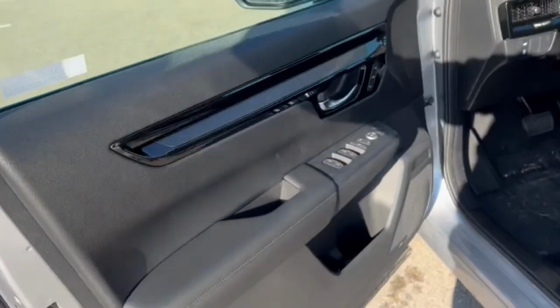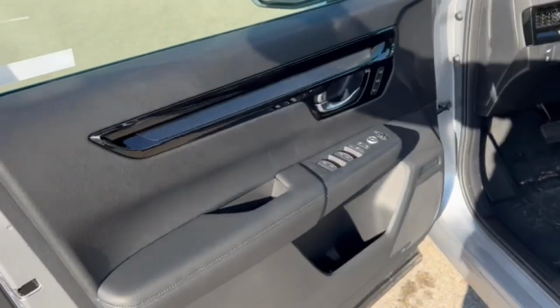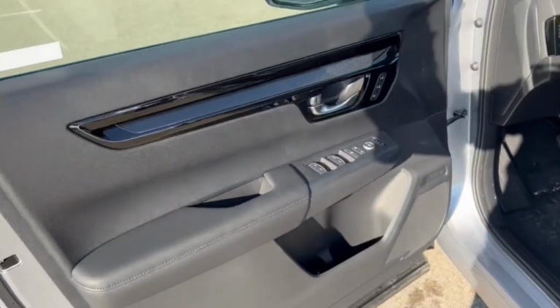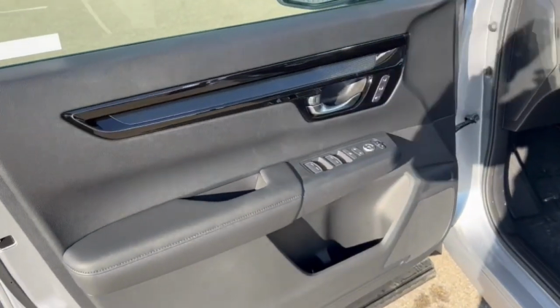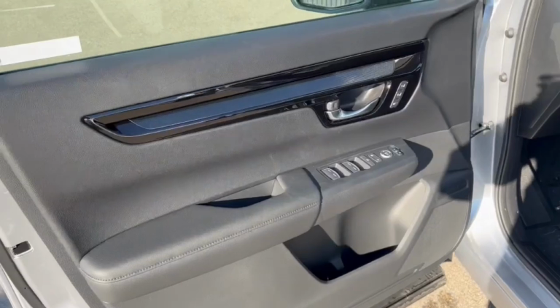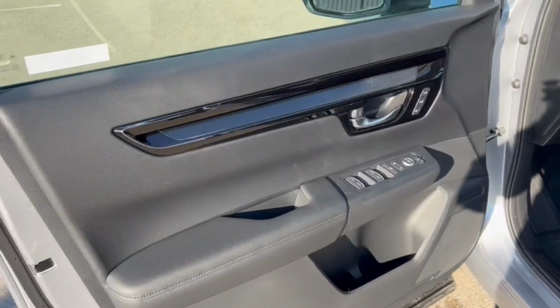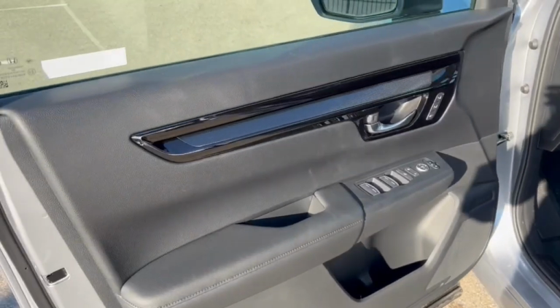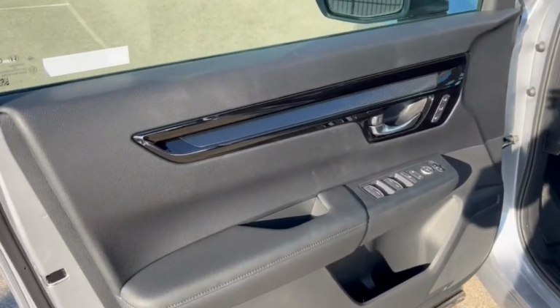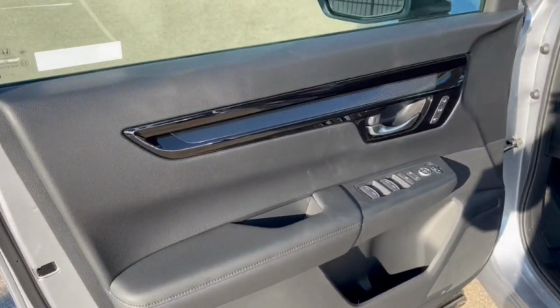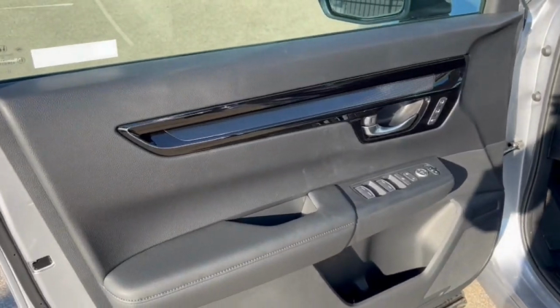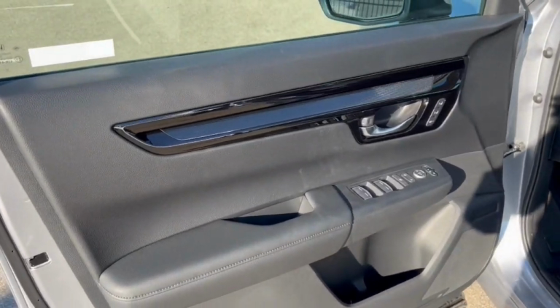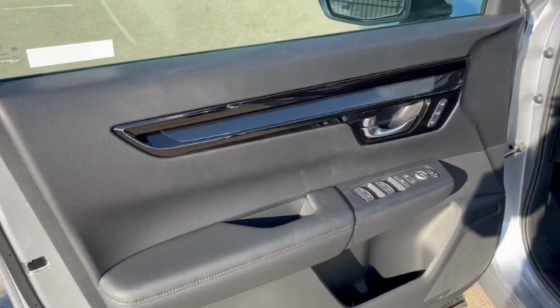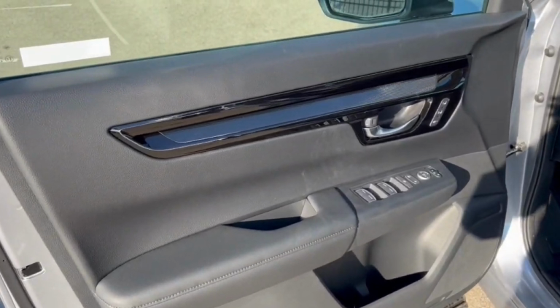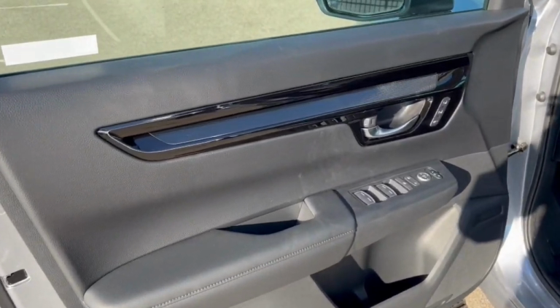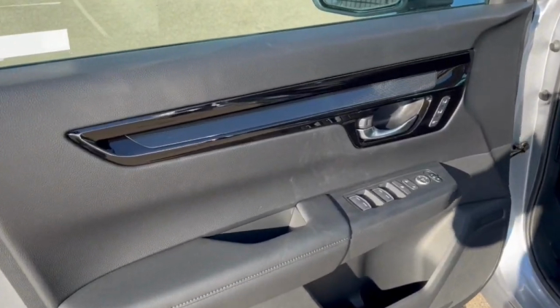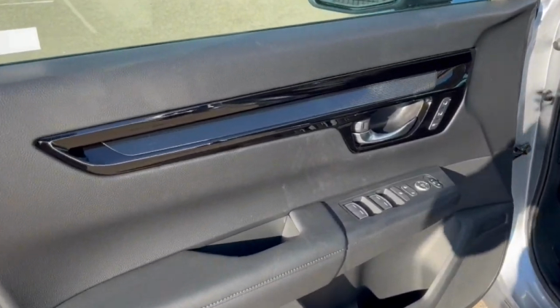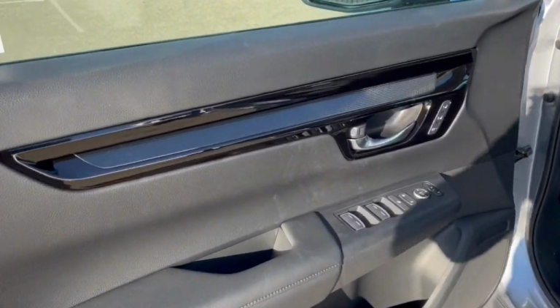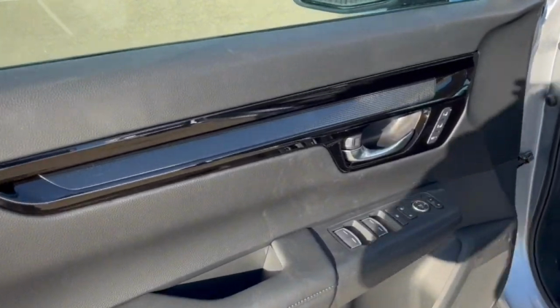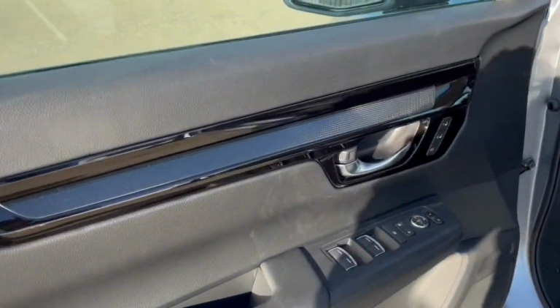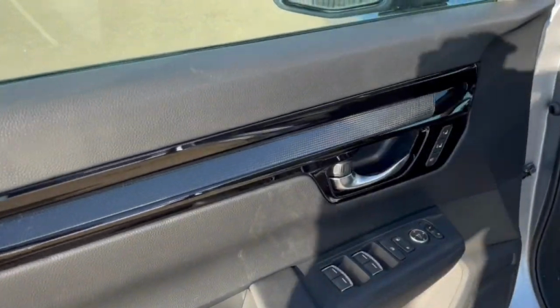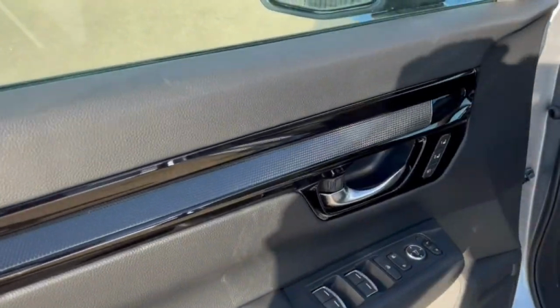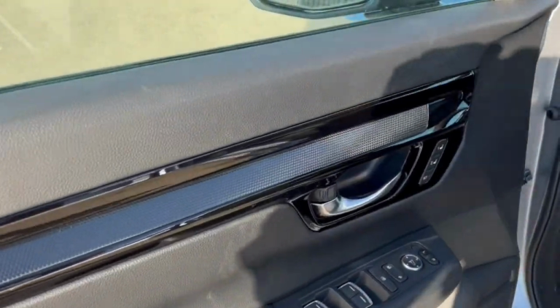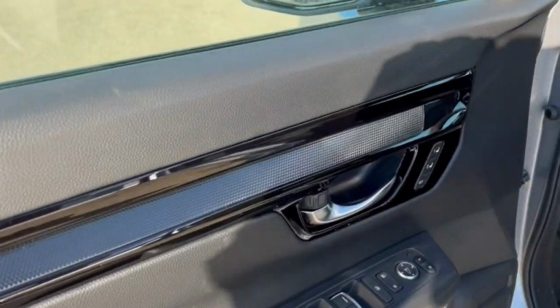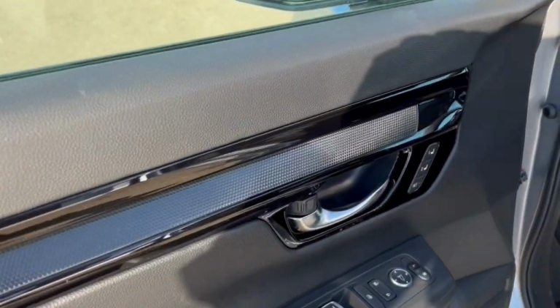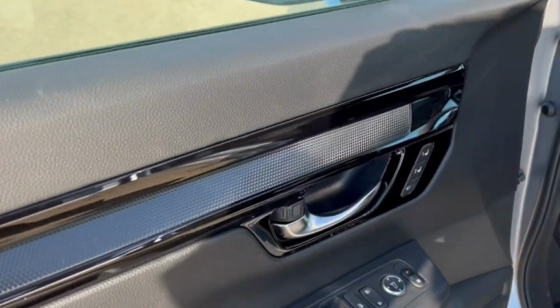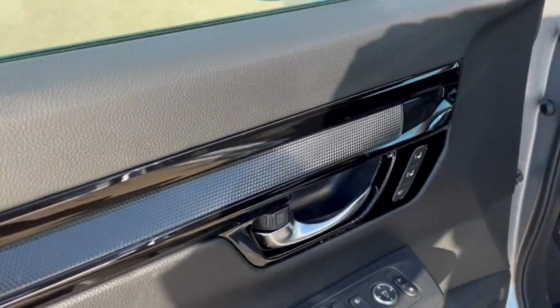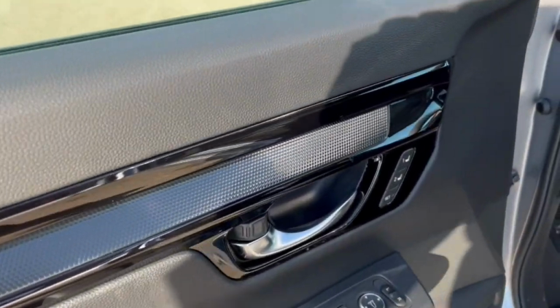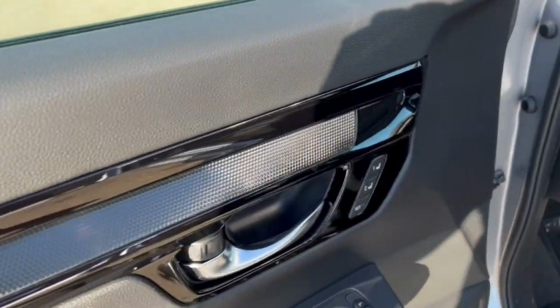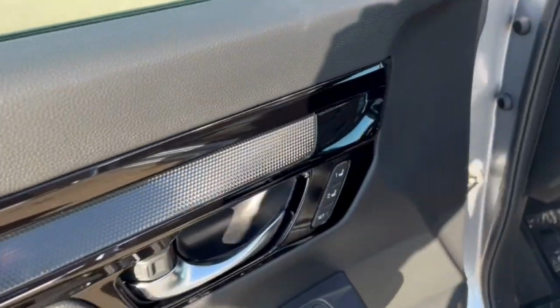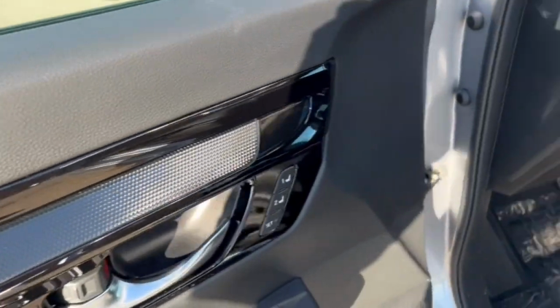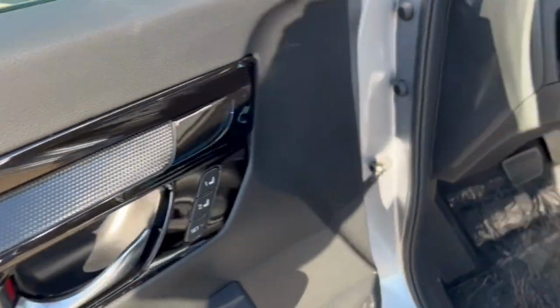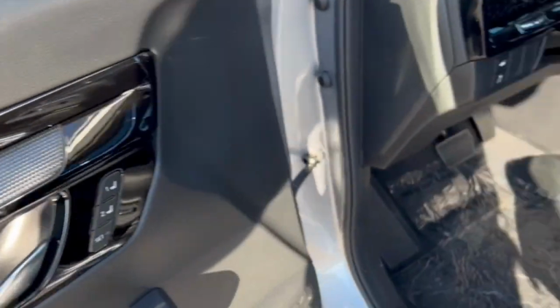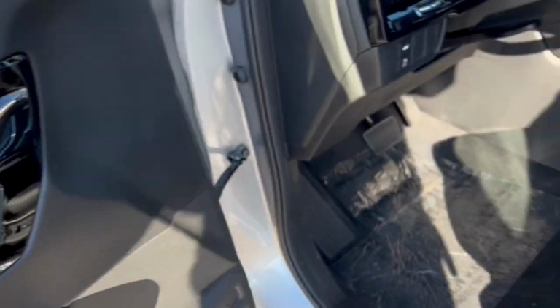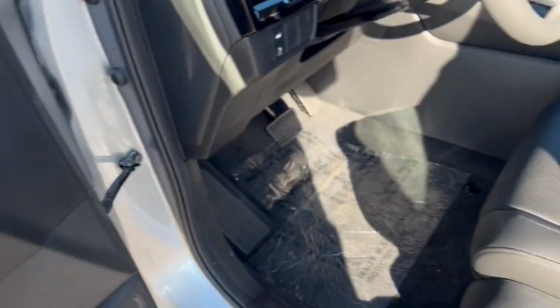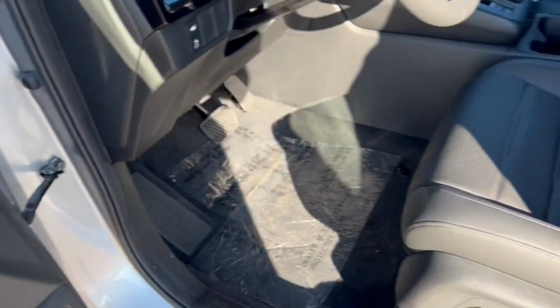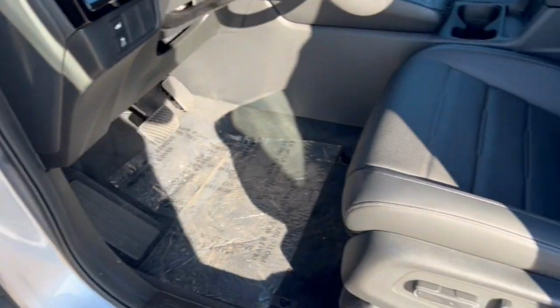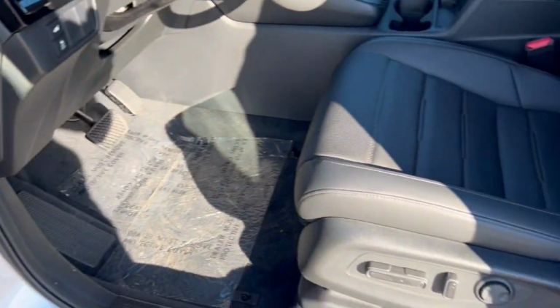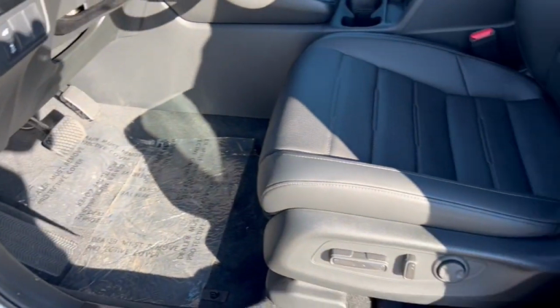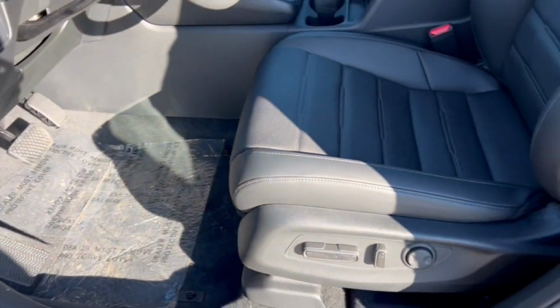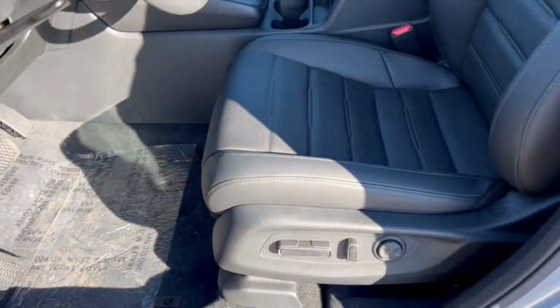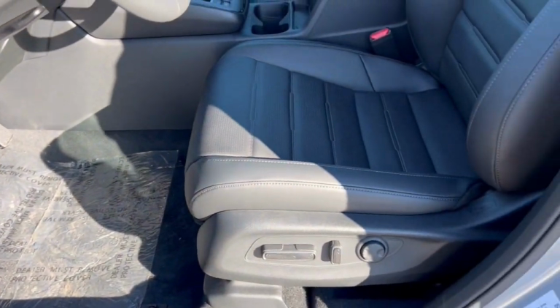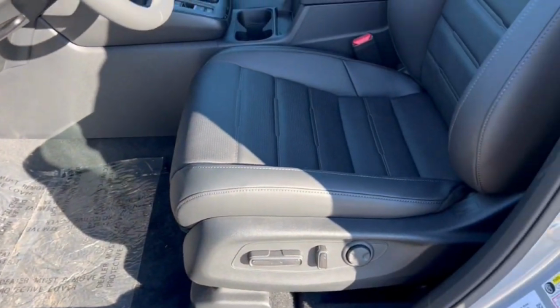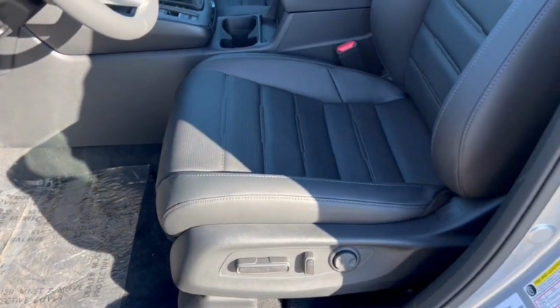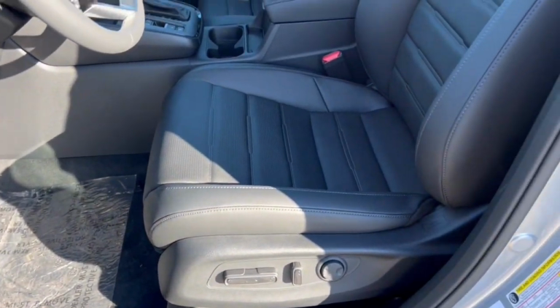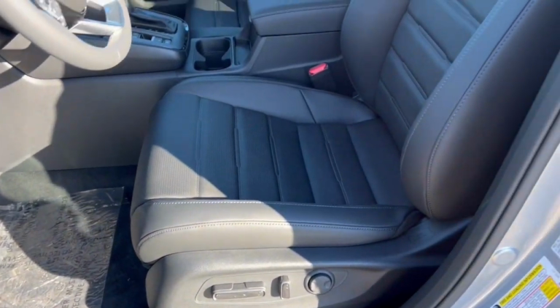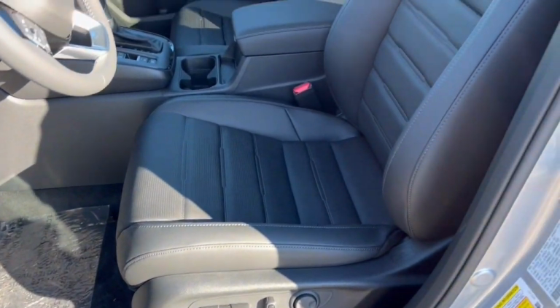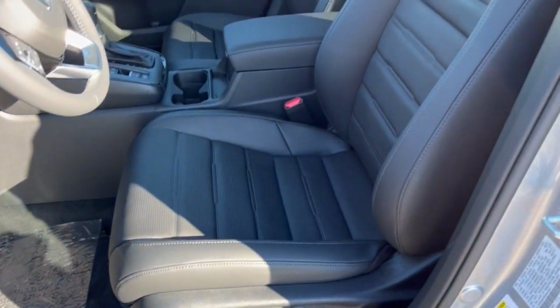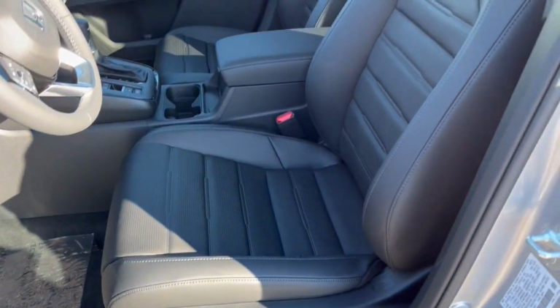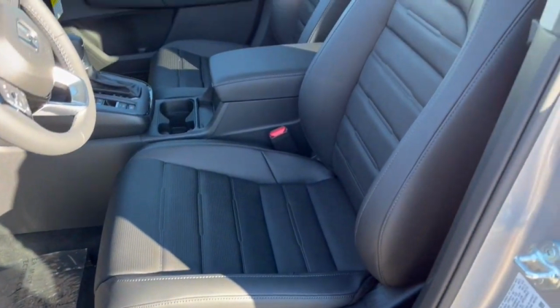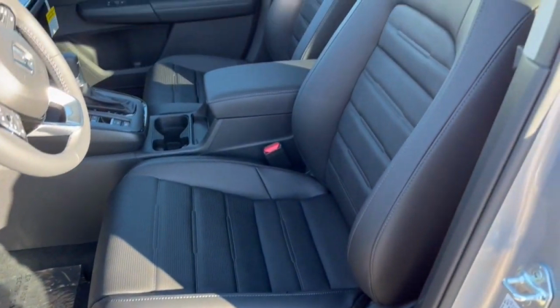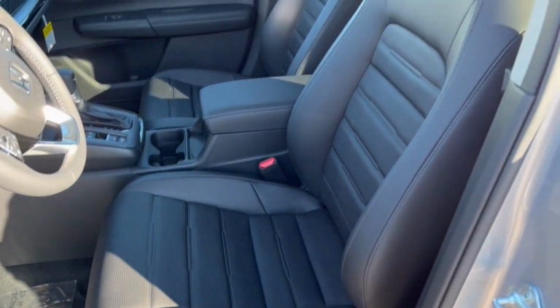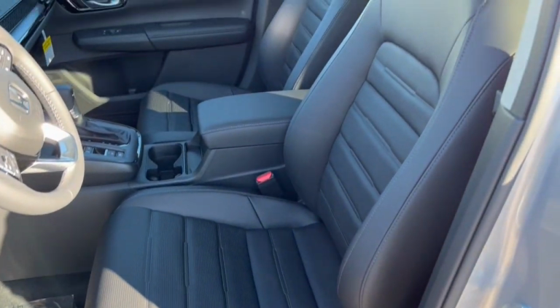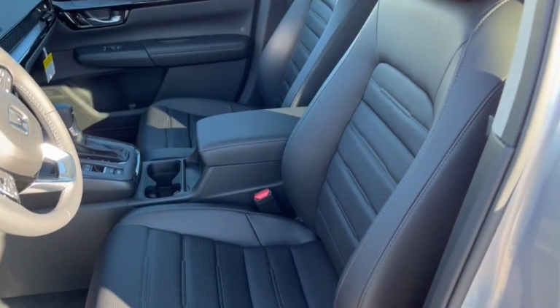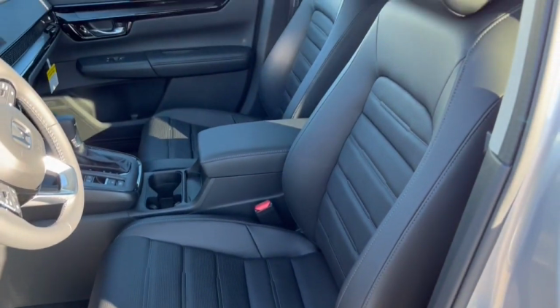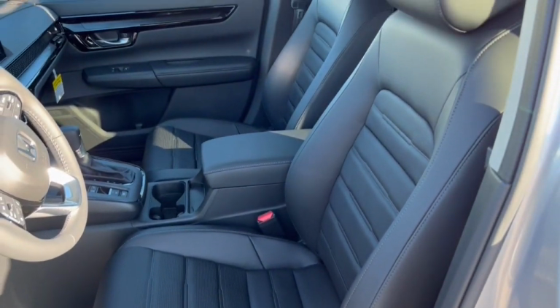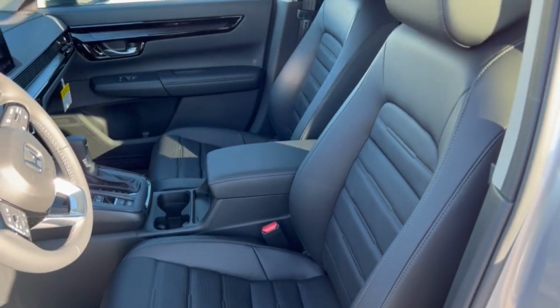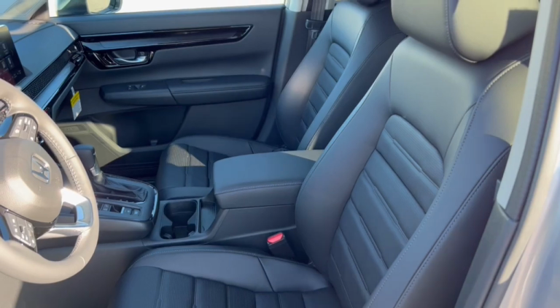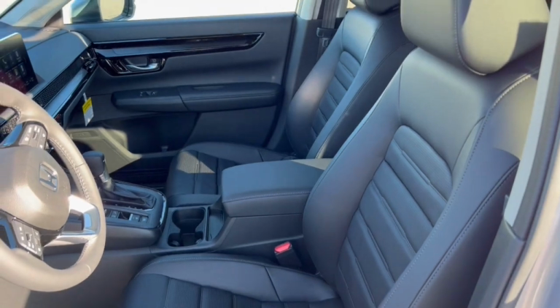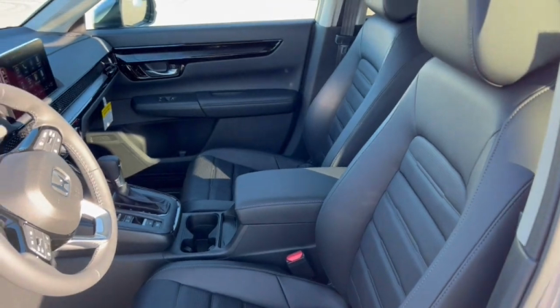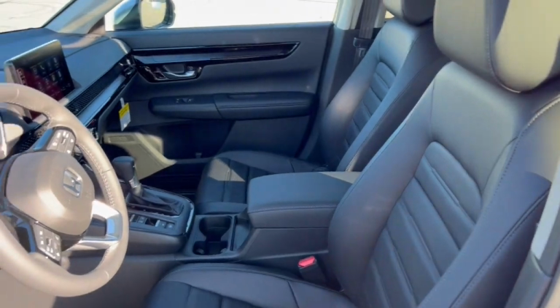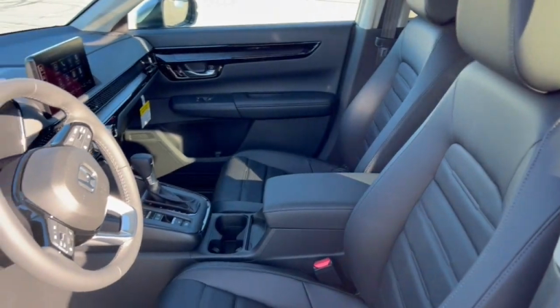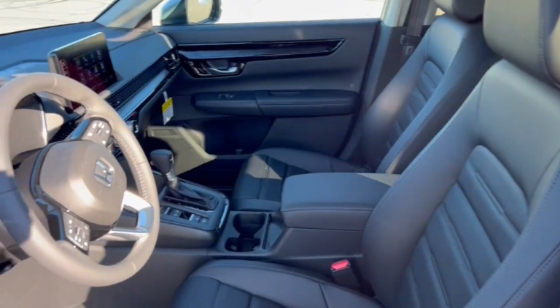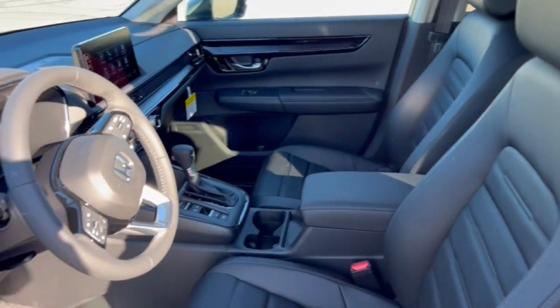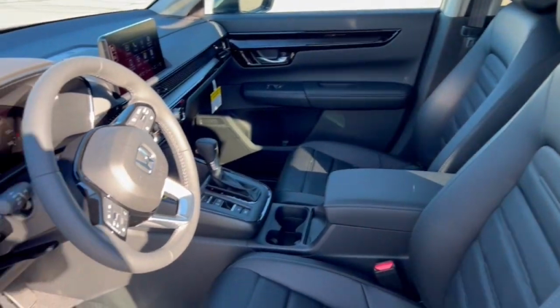All black interior here, memory function buttons for your power driver seat, perforated black leather seating throughout.